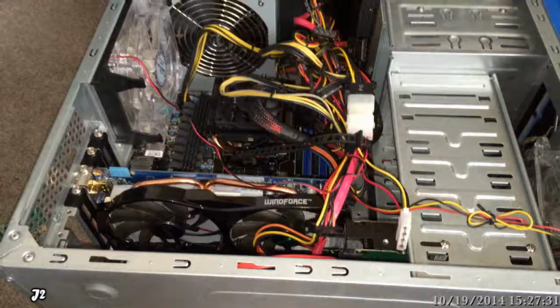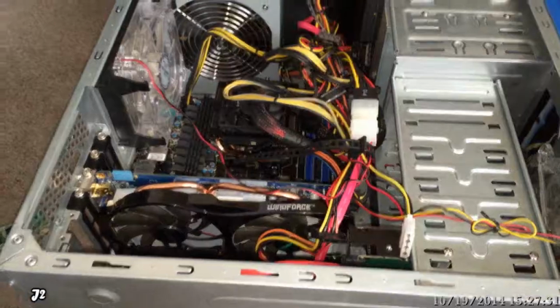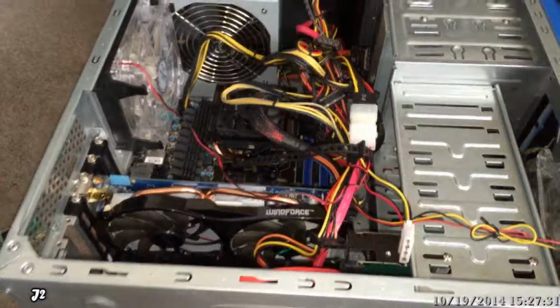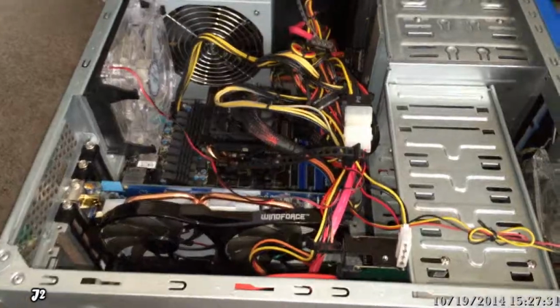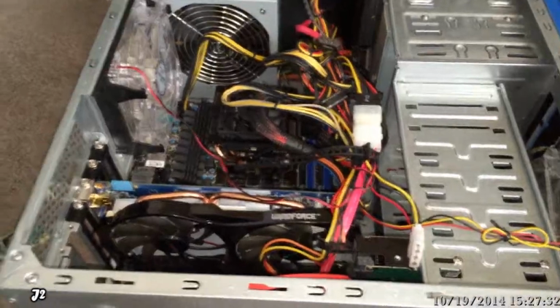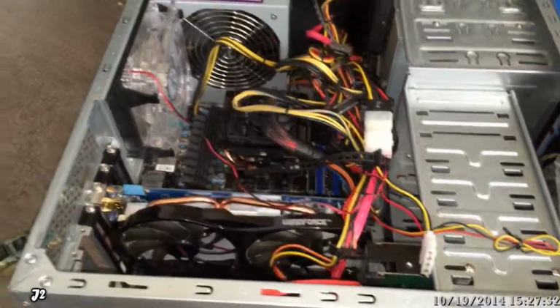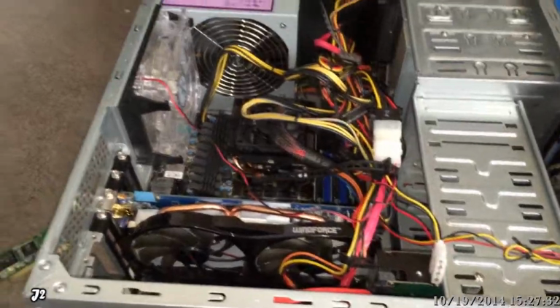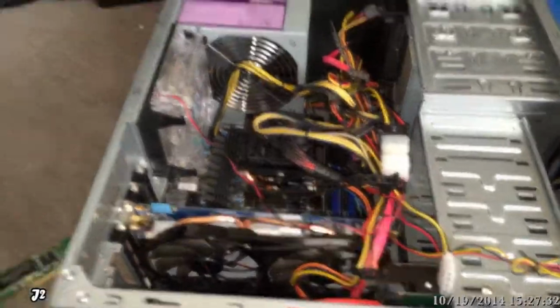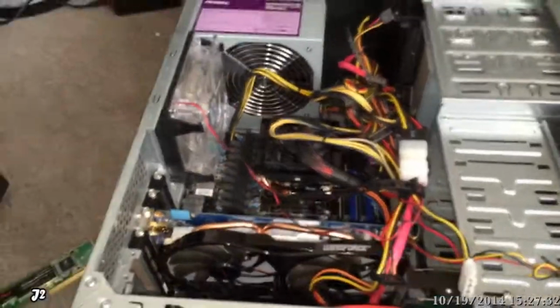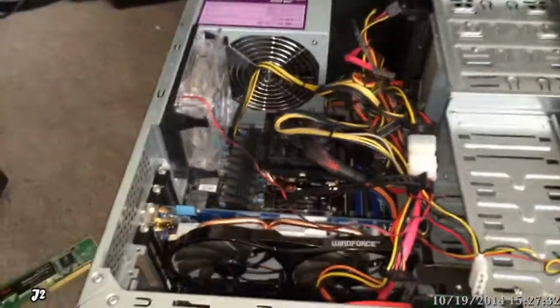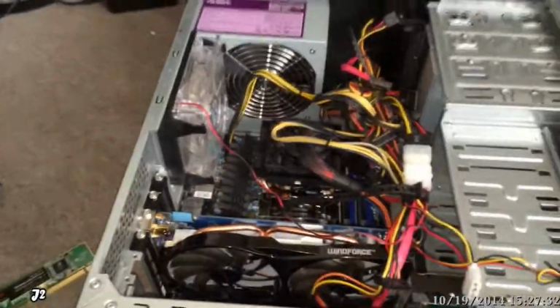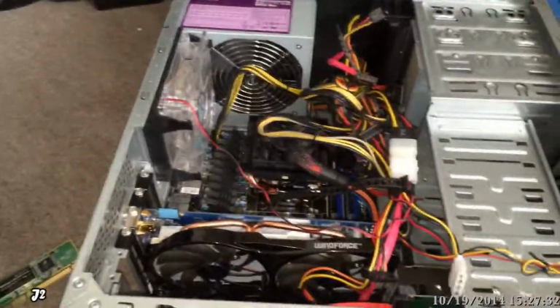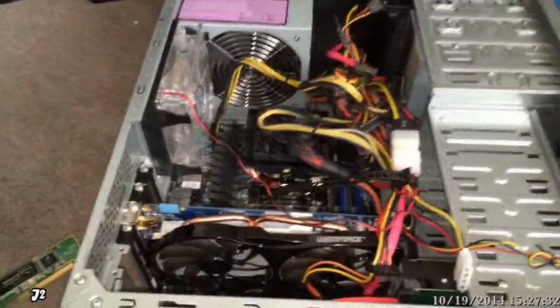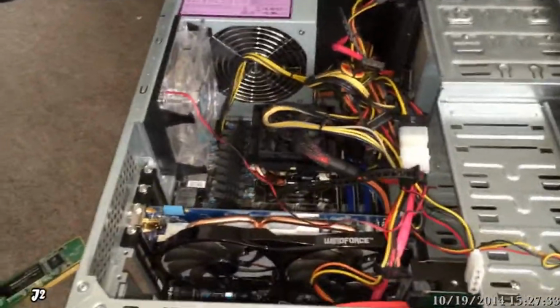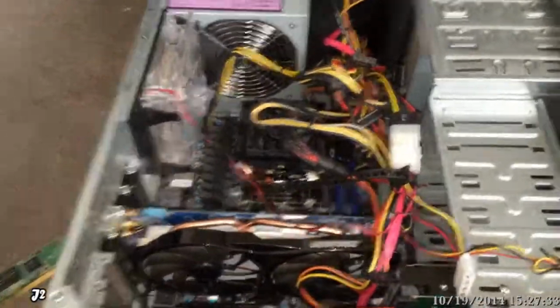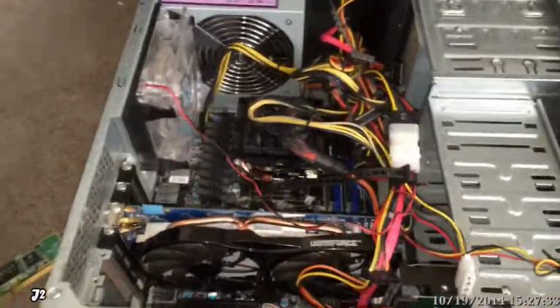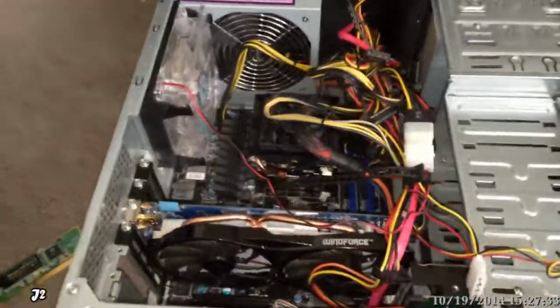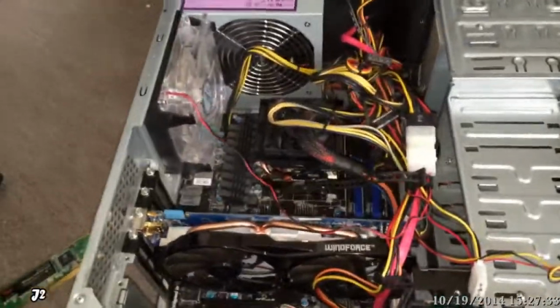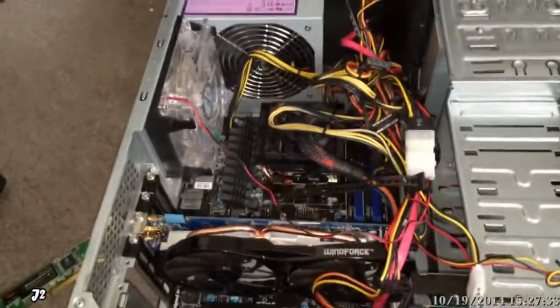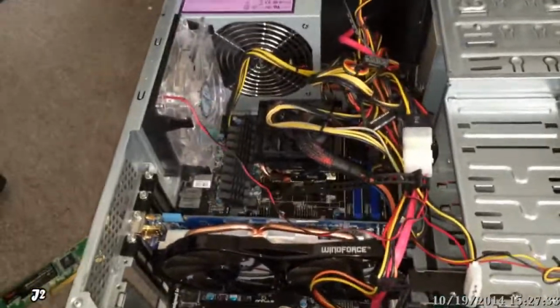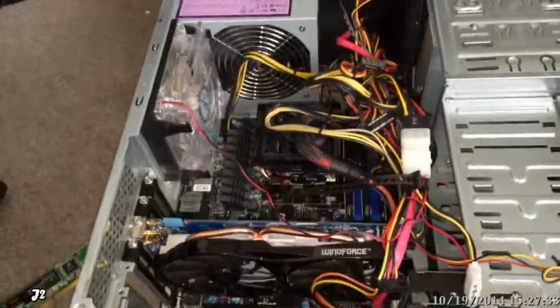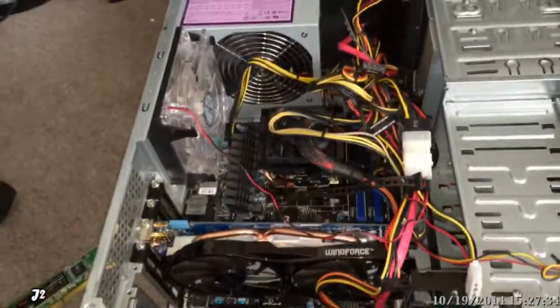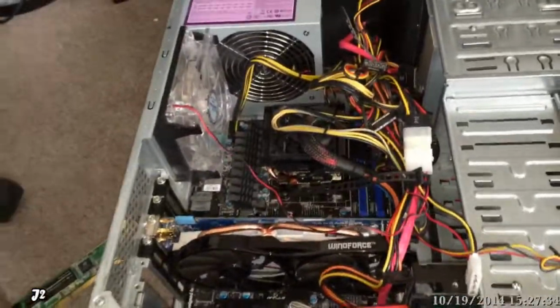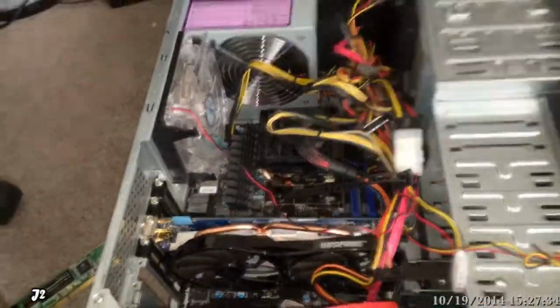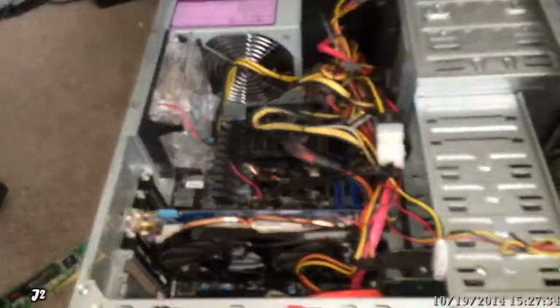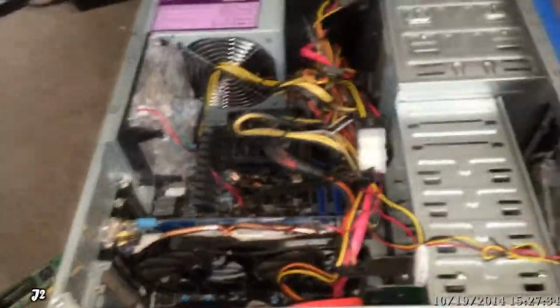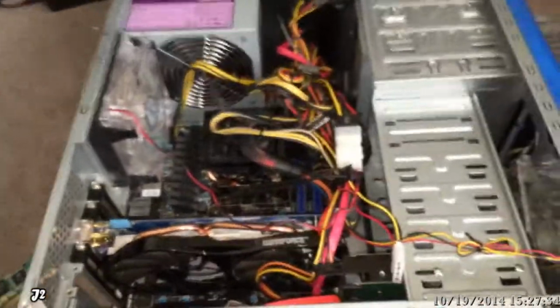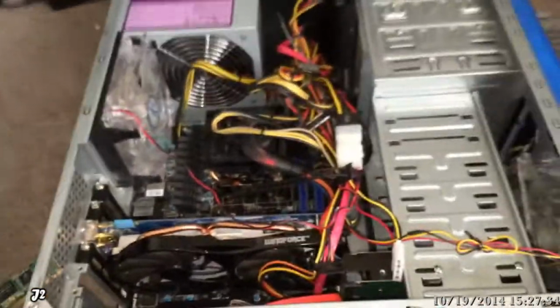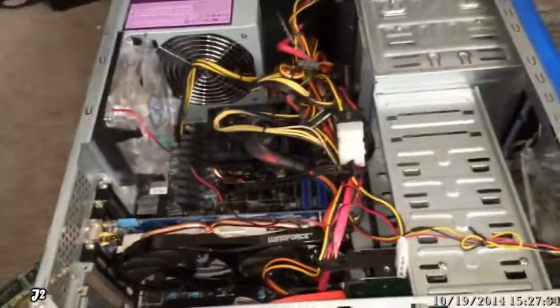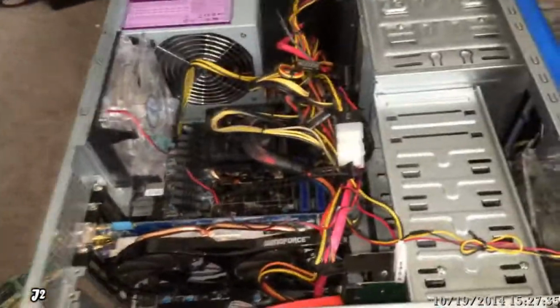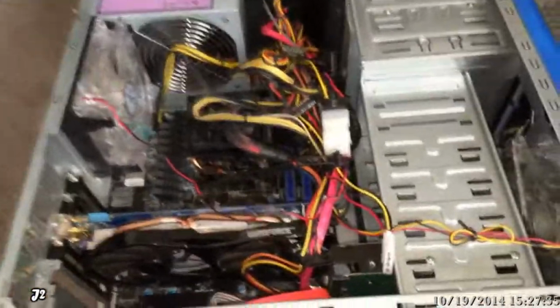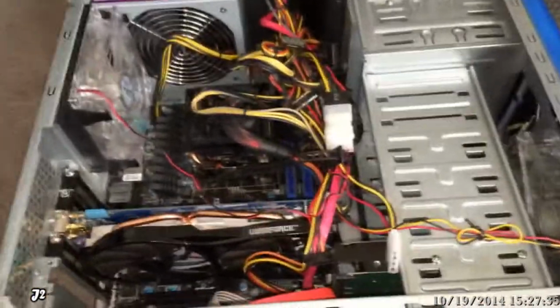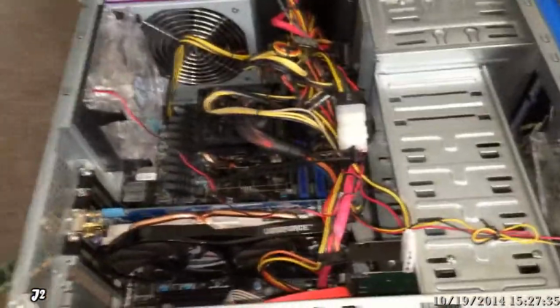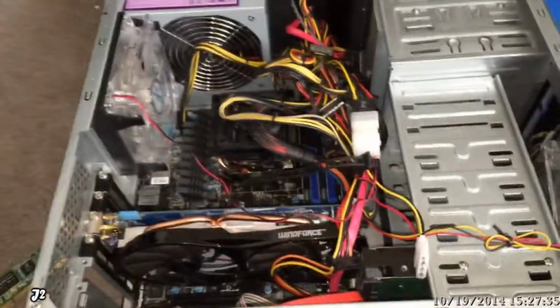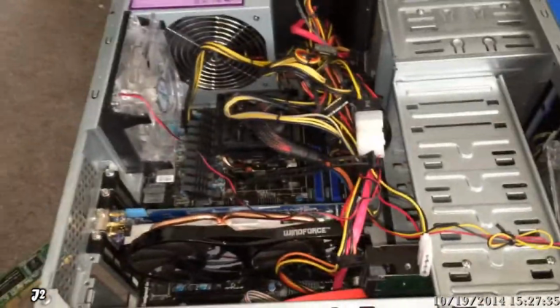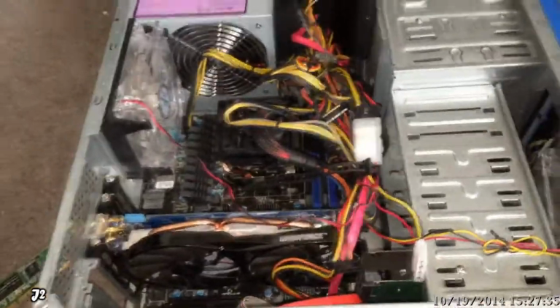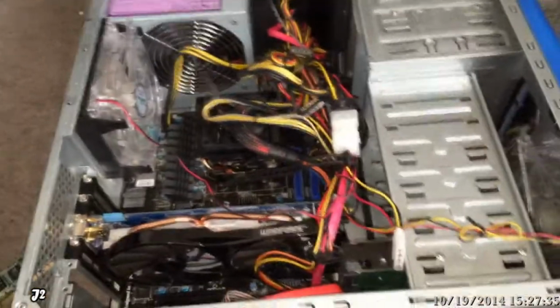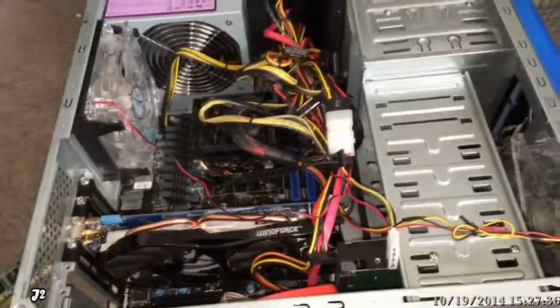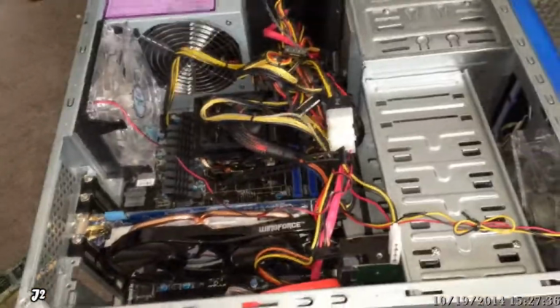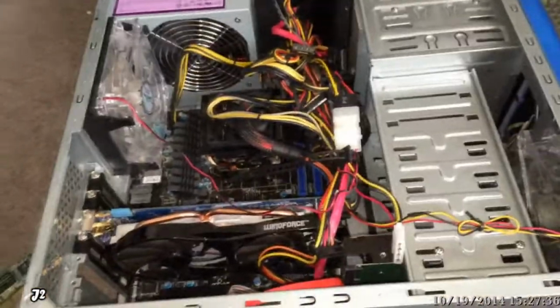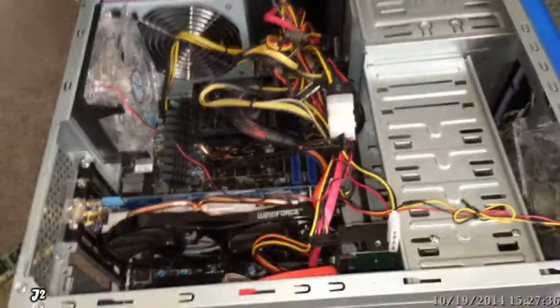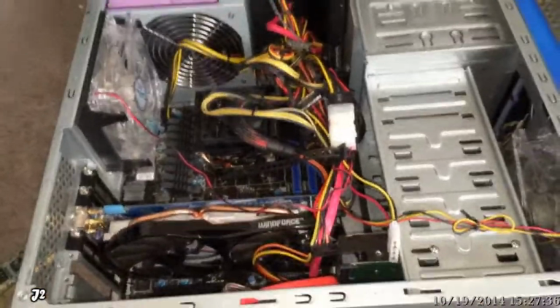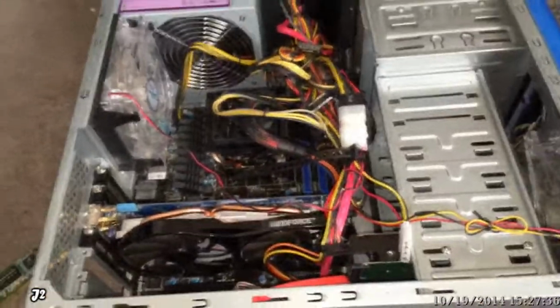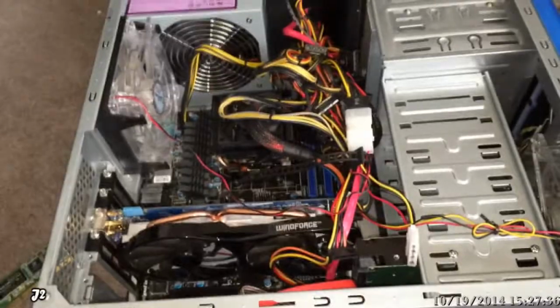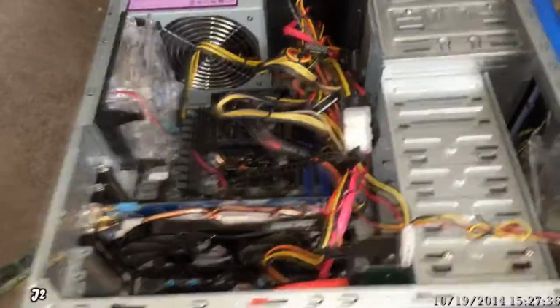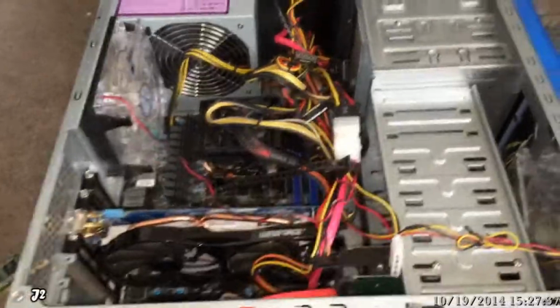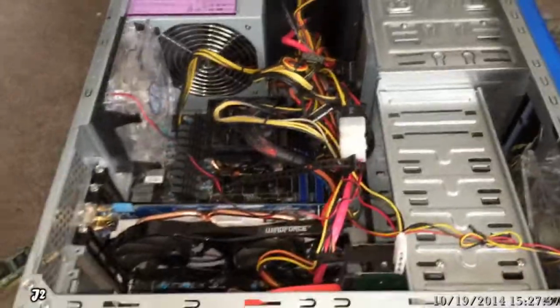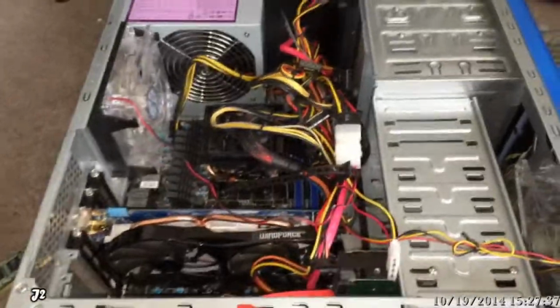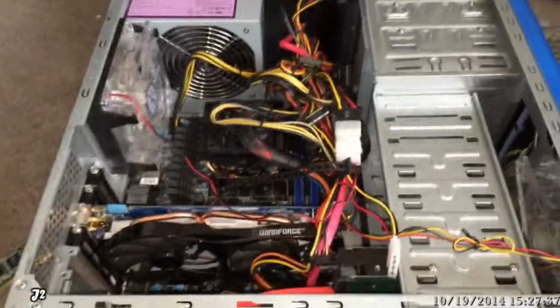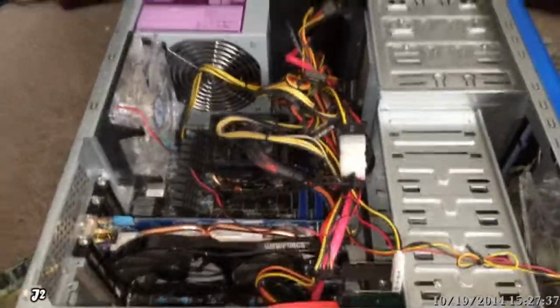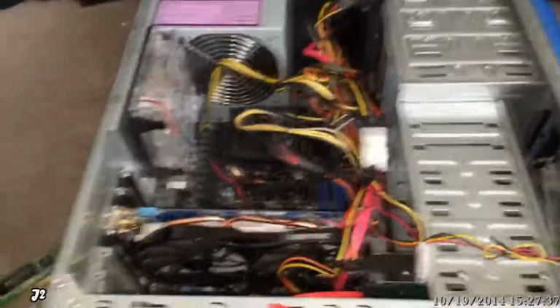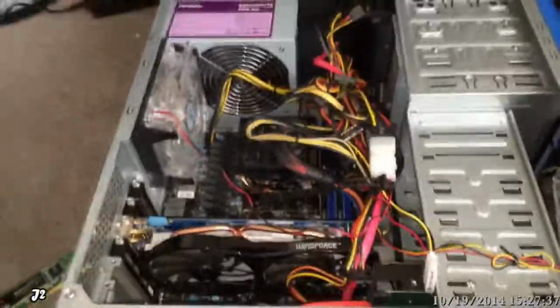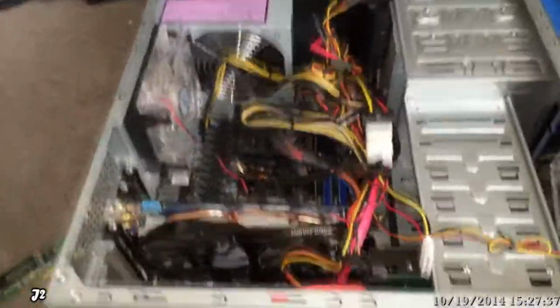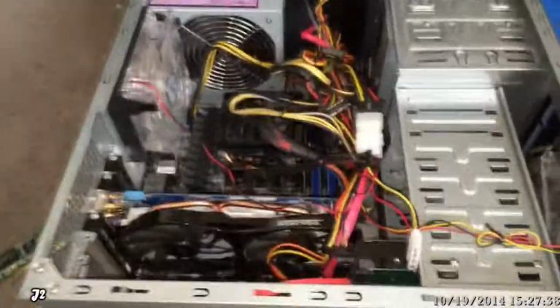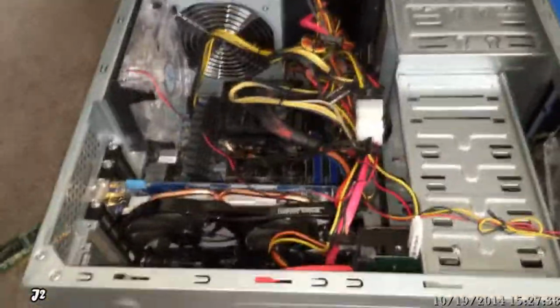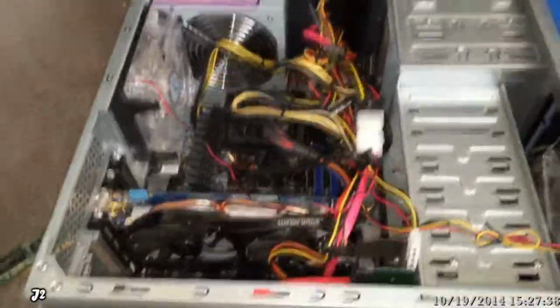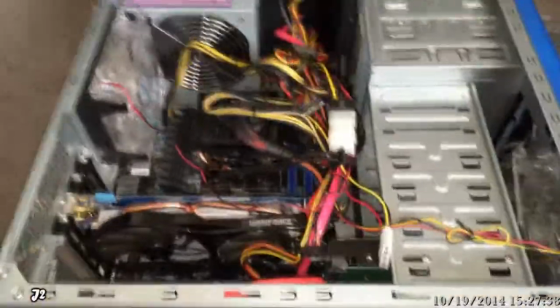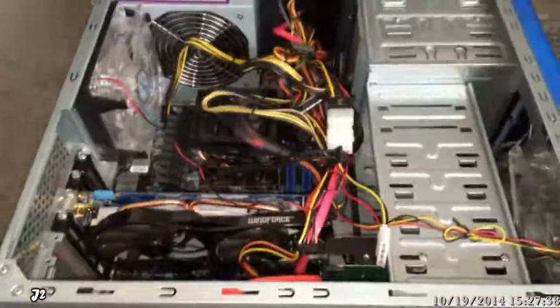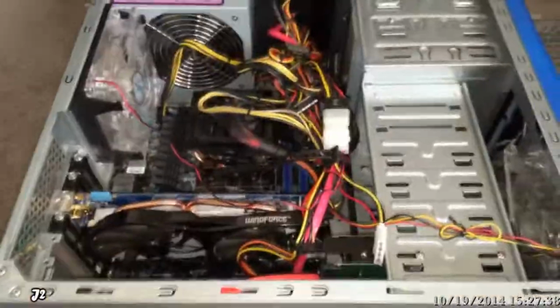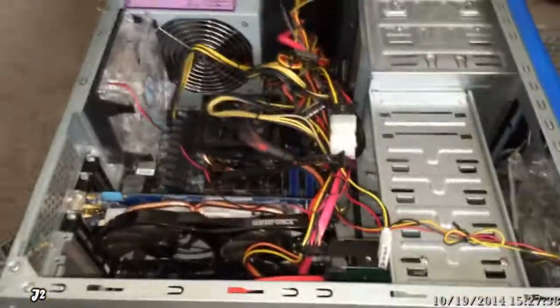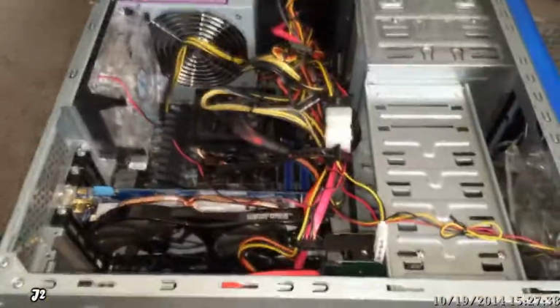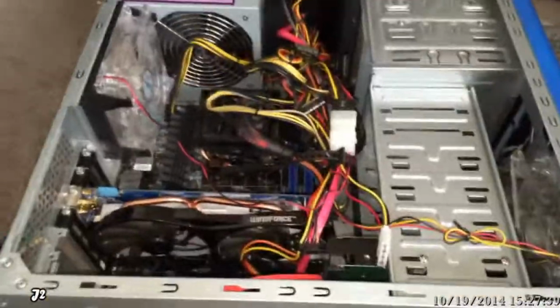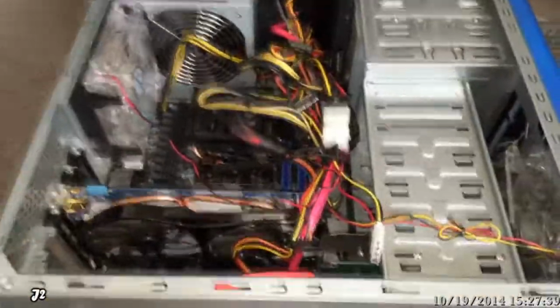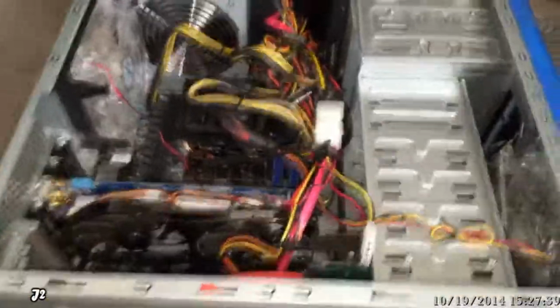Hi, this is J2 here, and on this video I'm just going to be talking about my computer freezing problem and the steps I did to actually fix the problem.